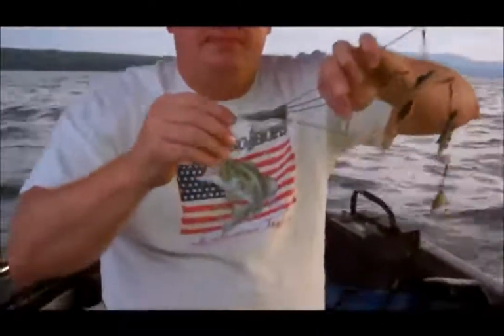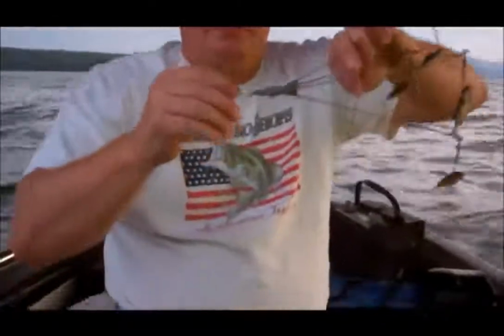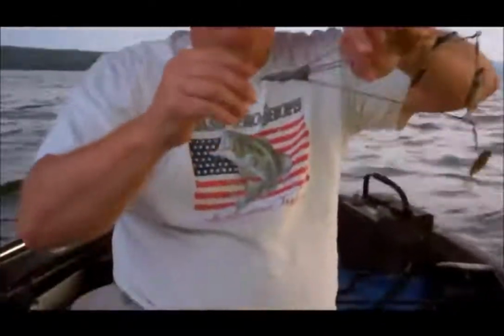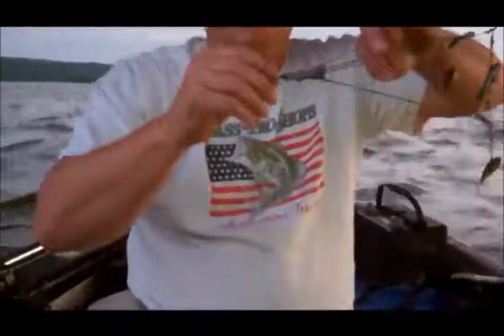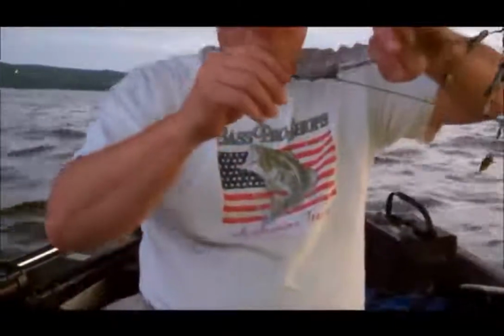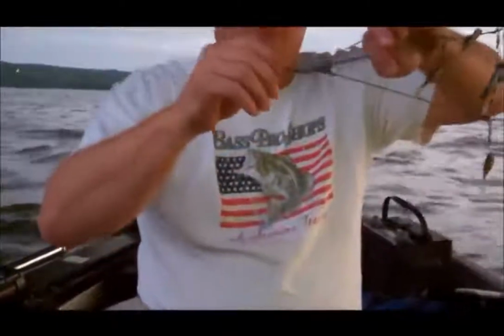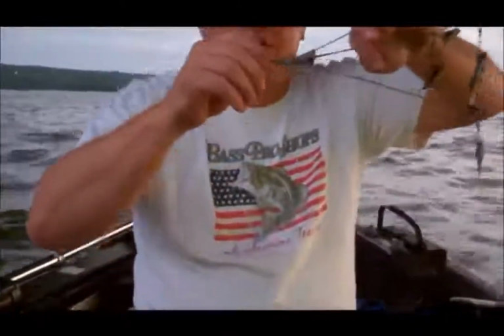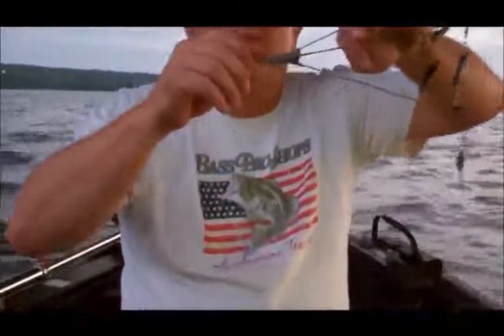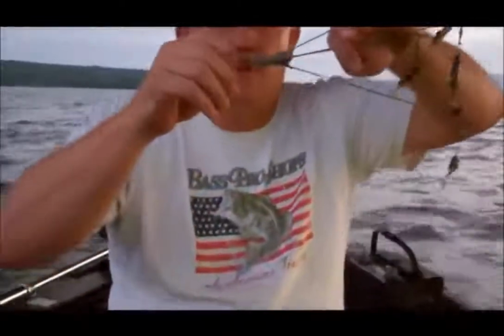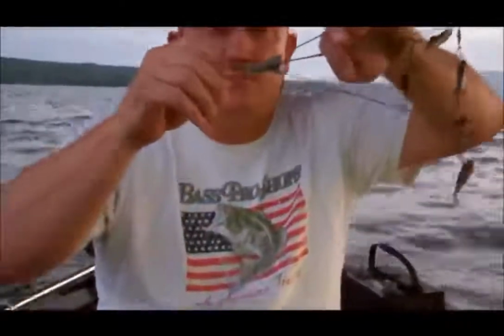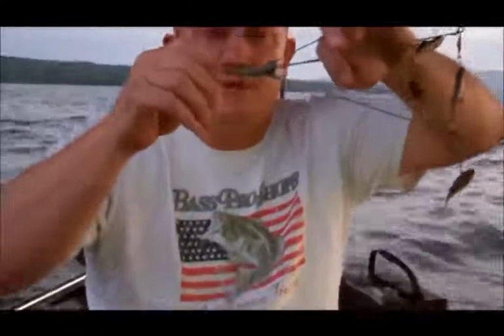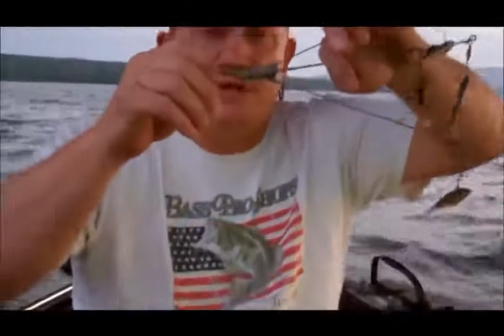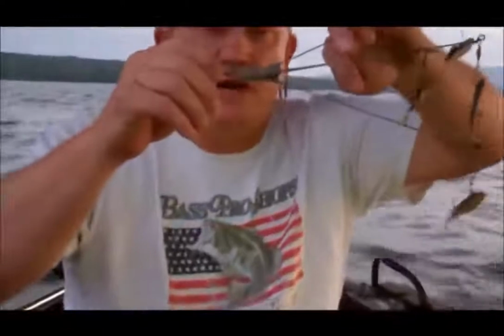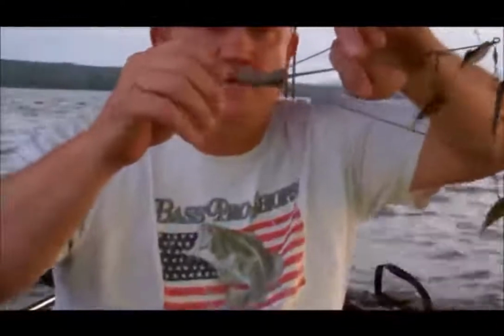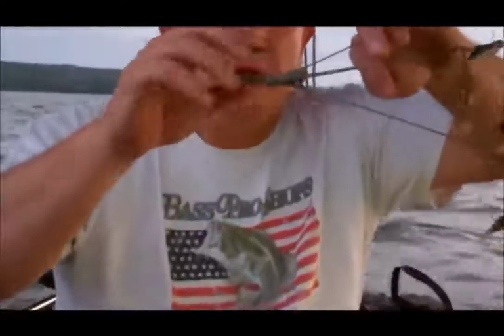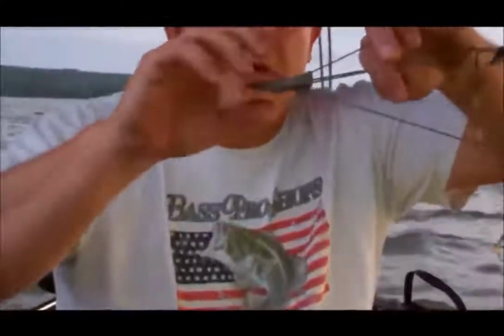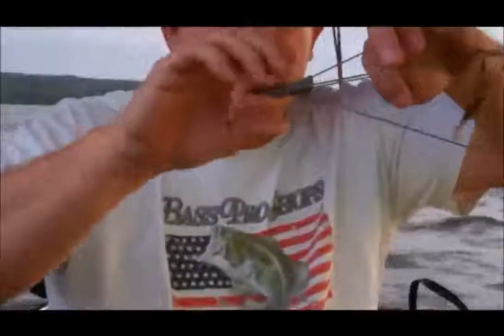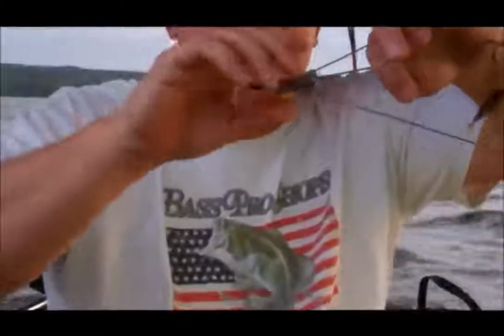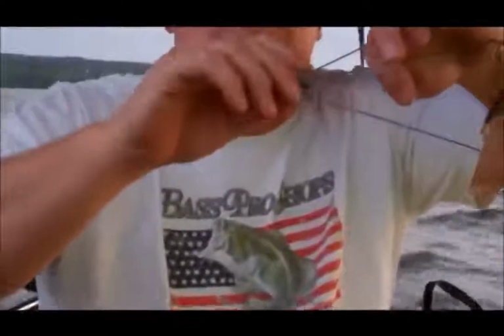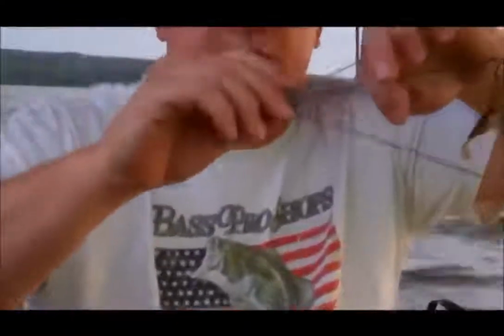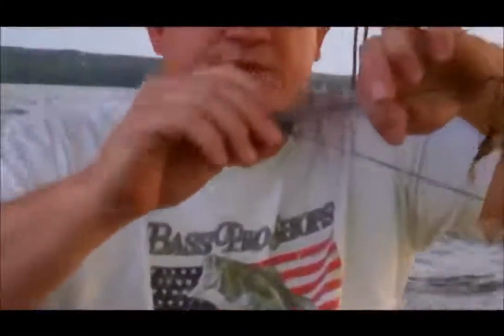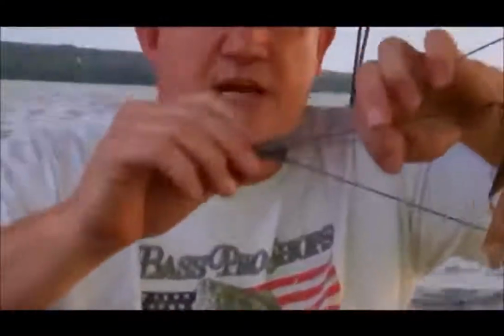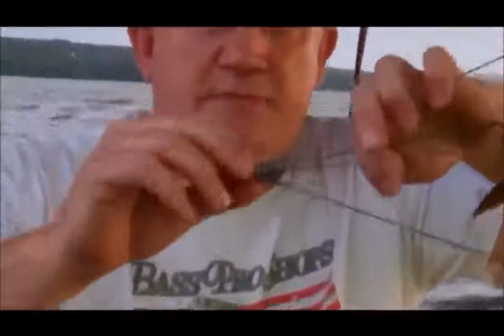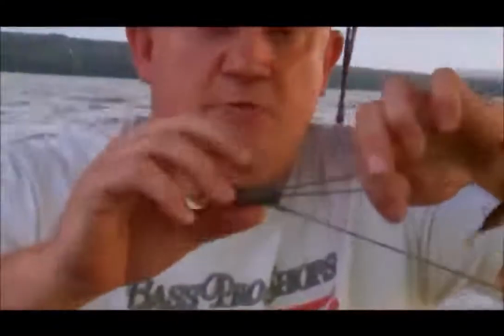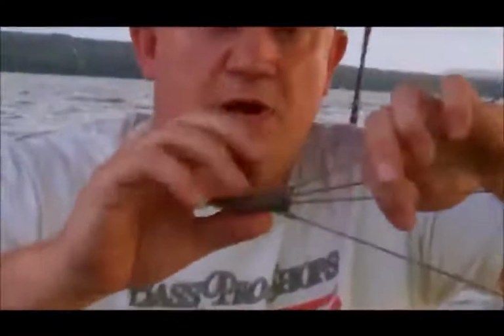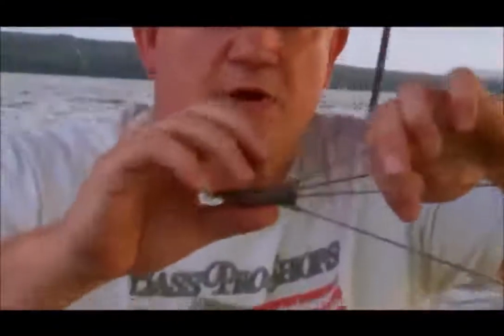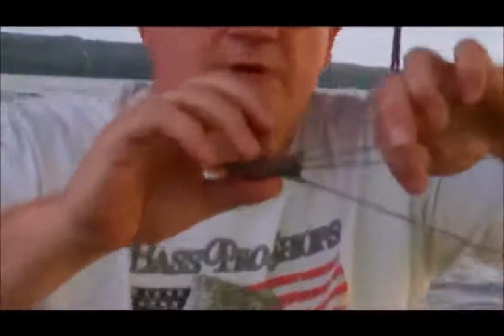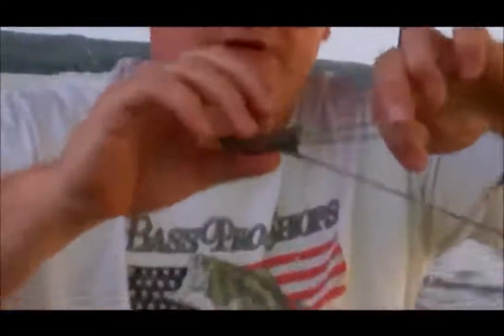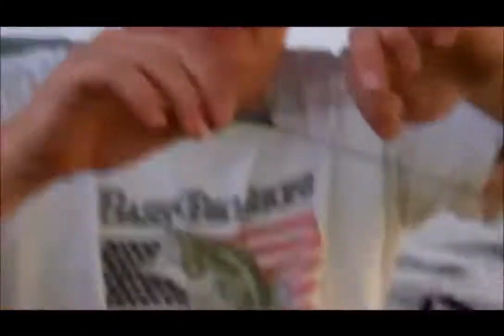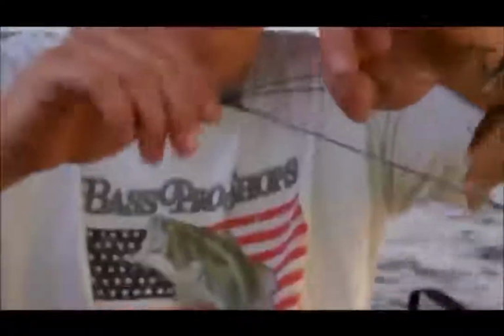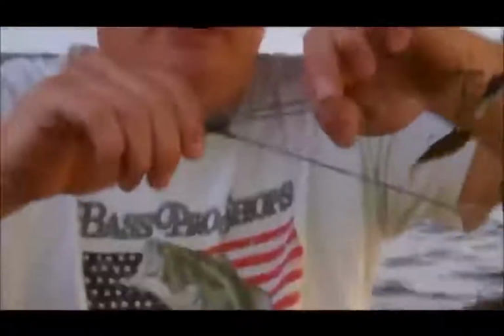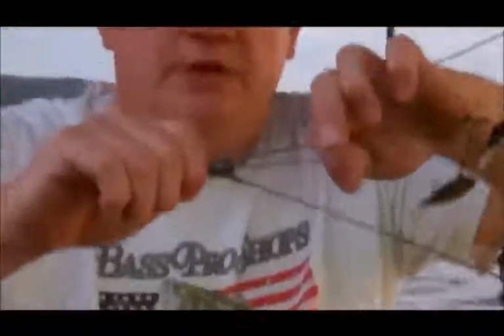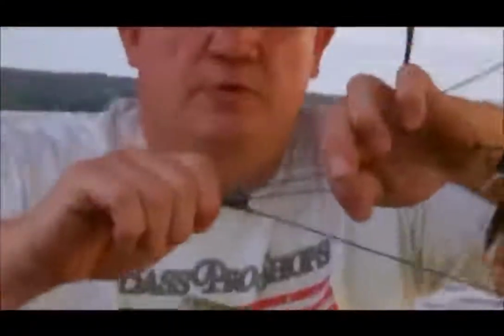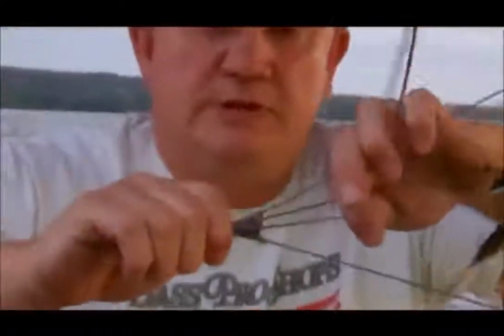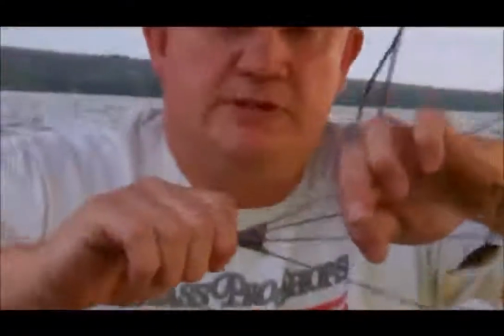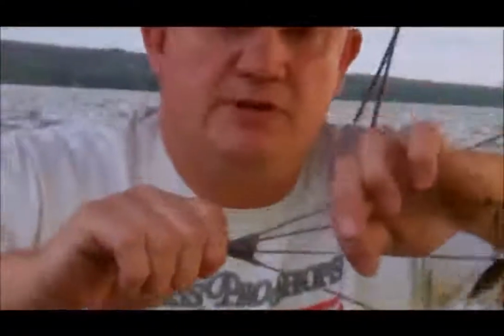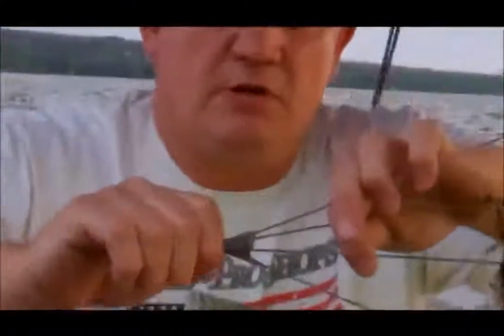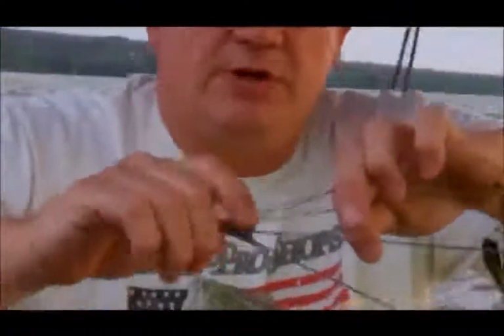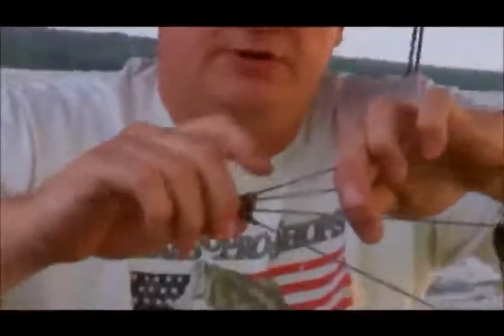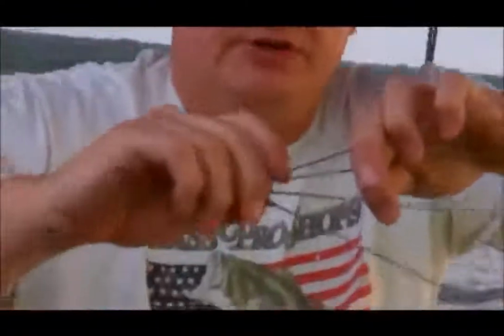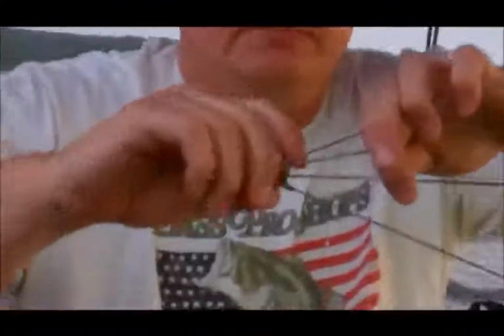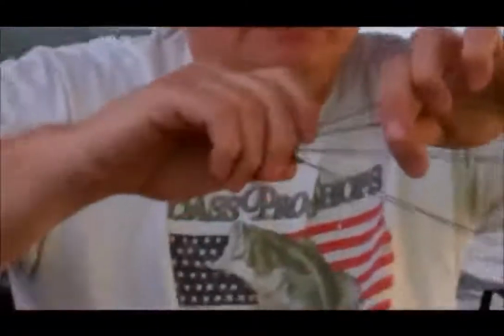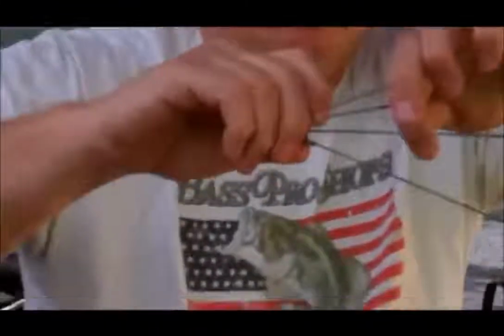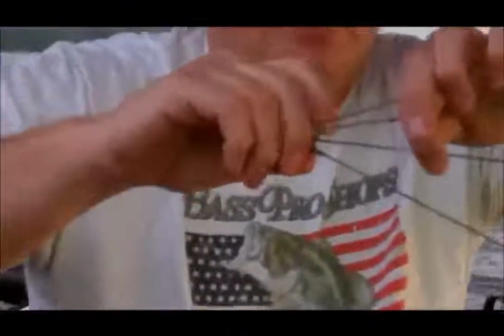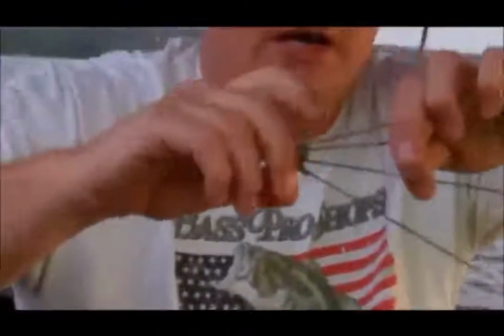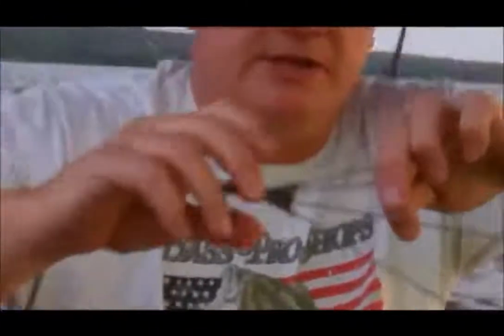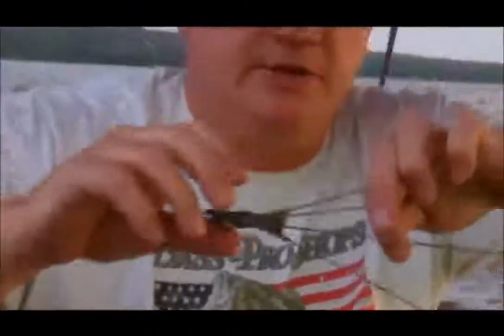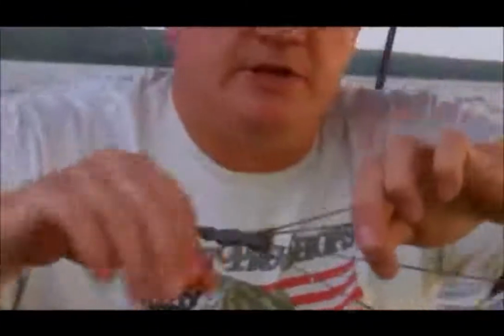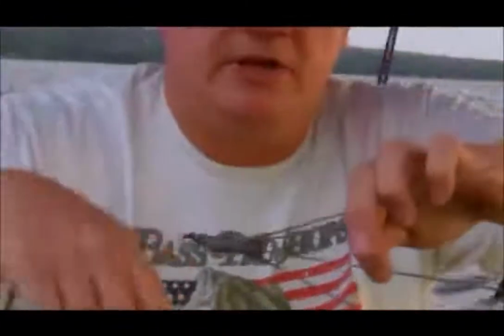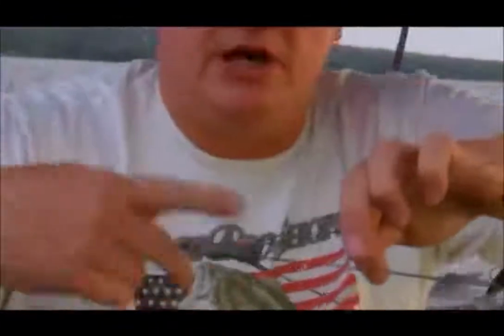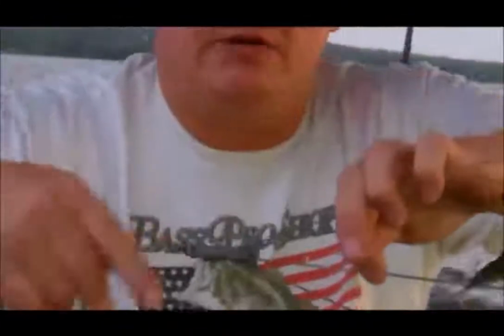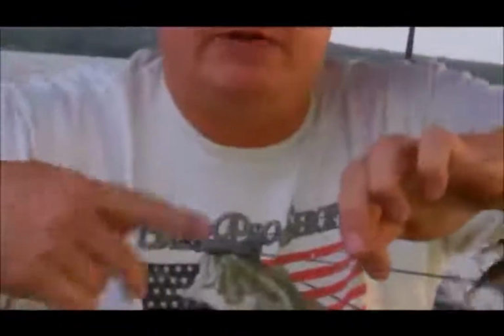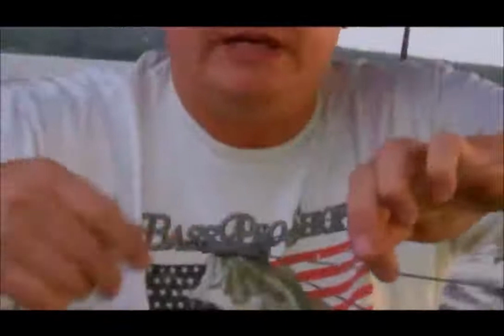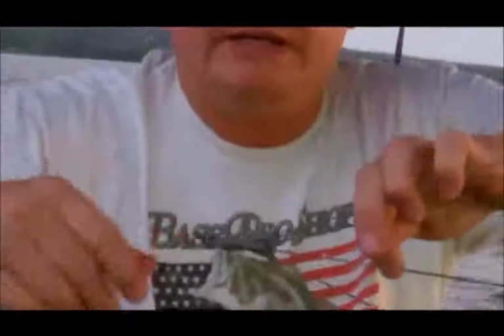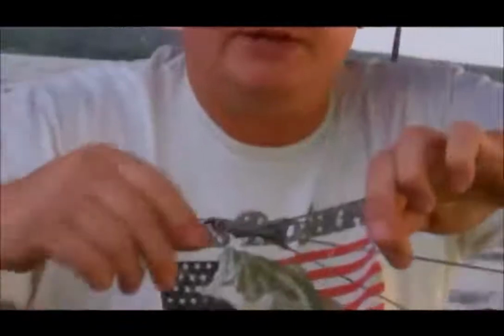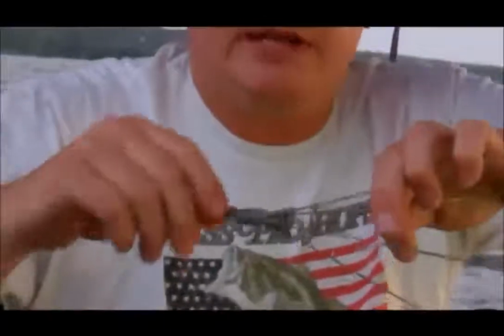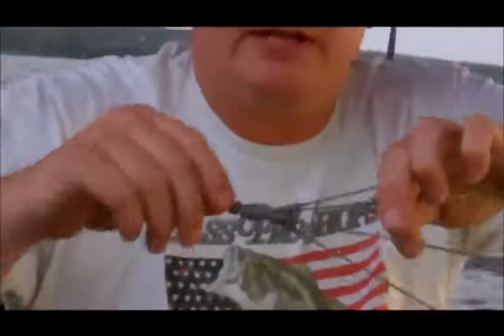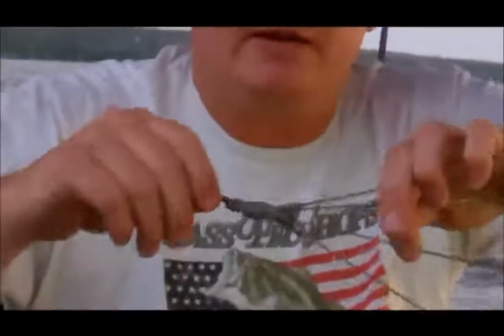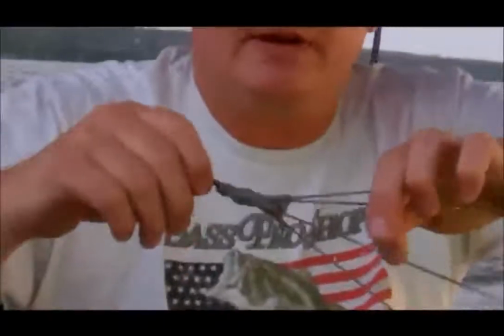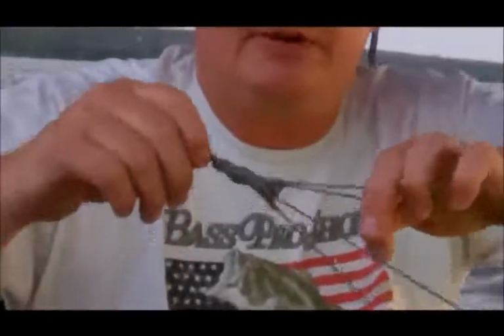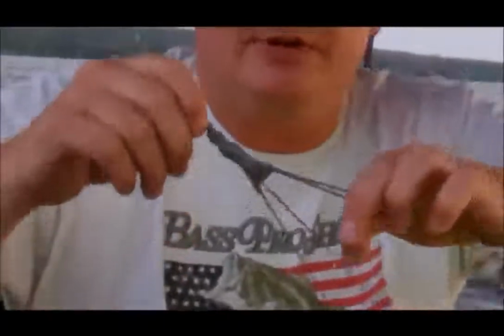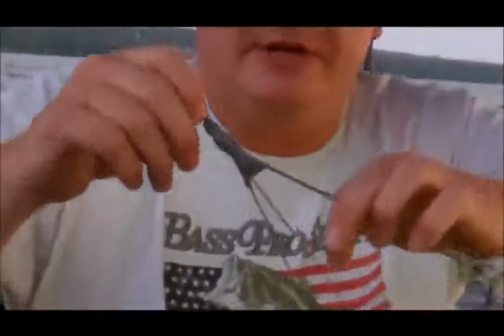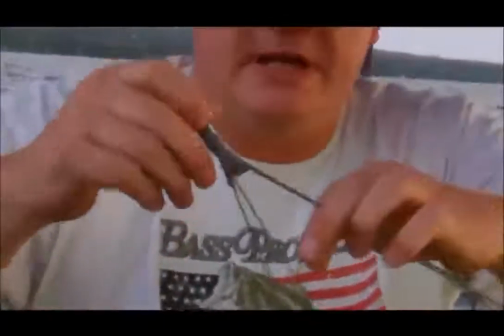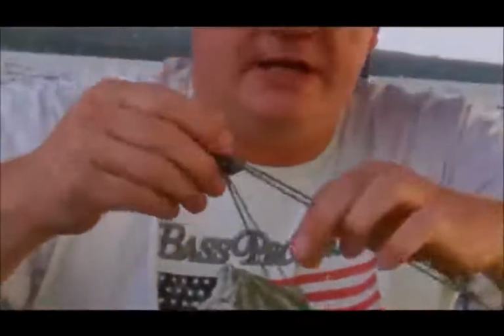I put a swivel up the top. This is JB Weld — once it's hard, it's just a big epoxy. You can color these; I just haven't got around to it yet.